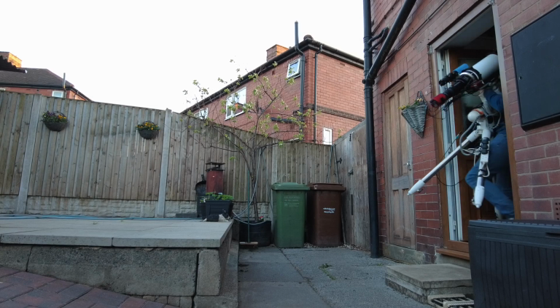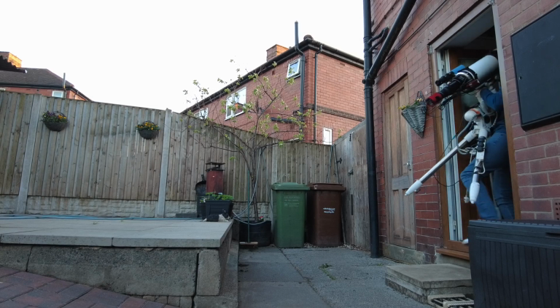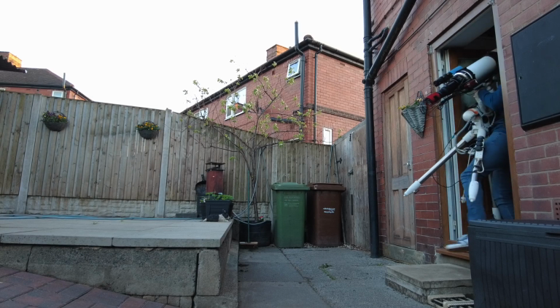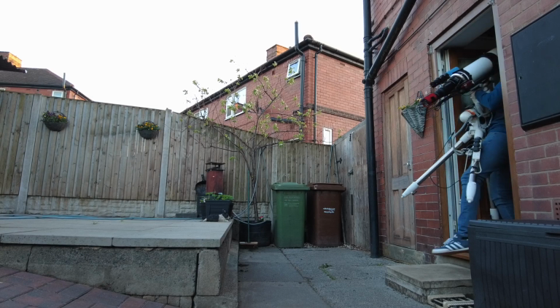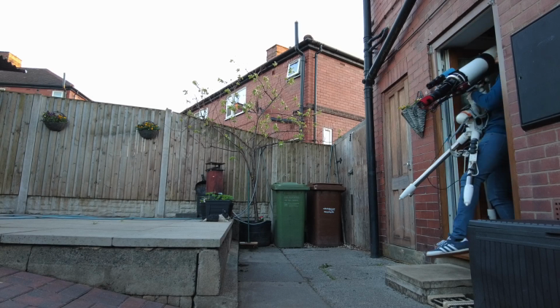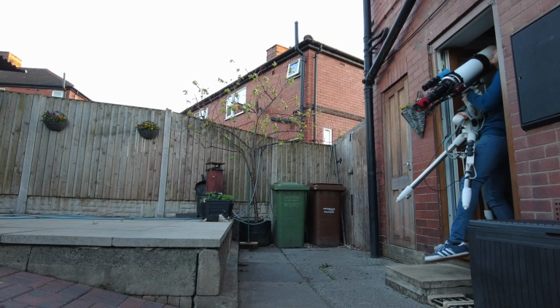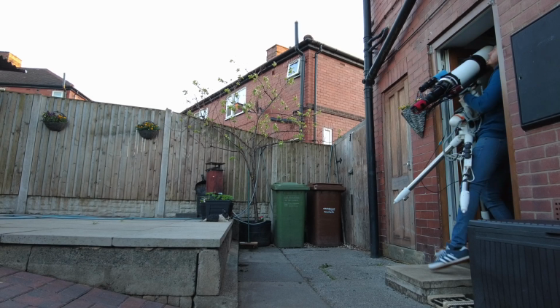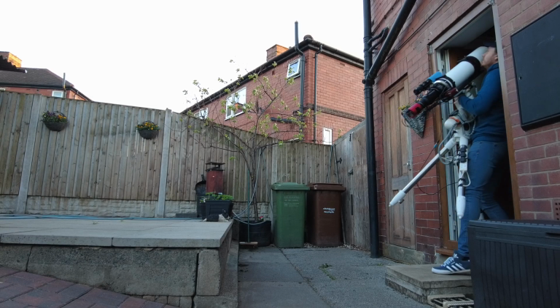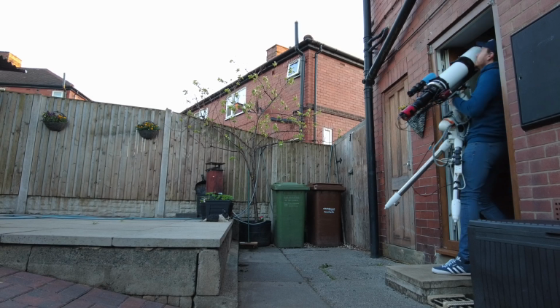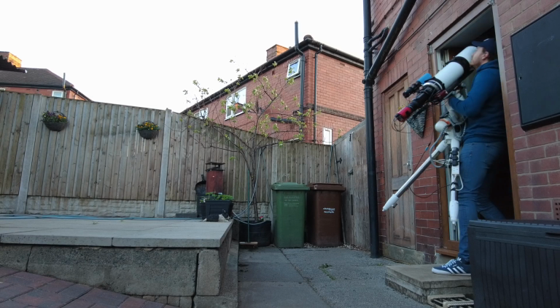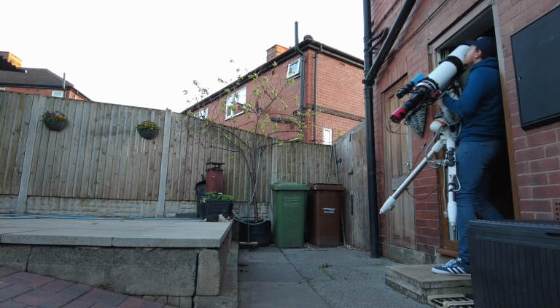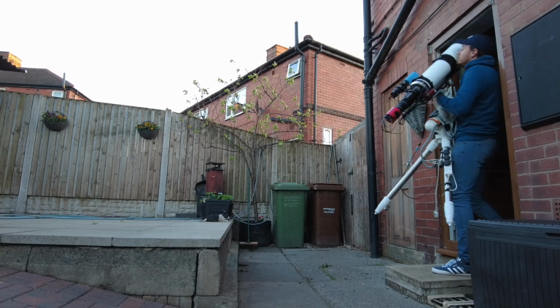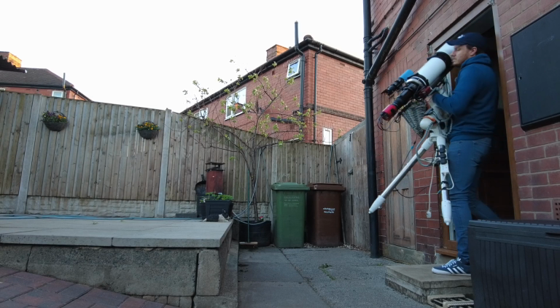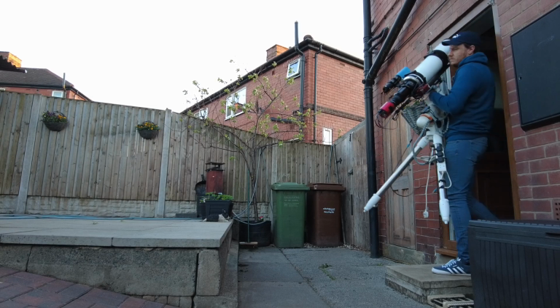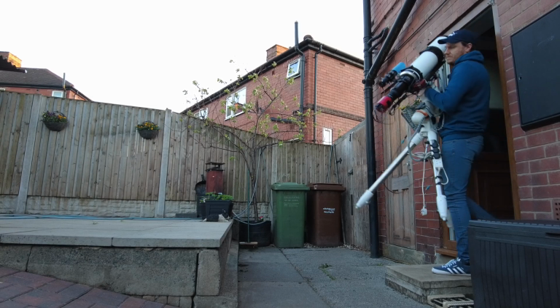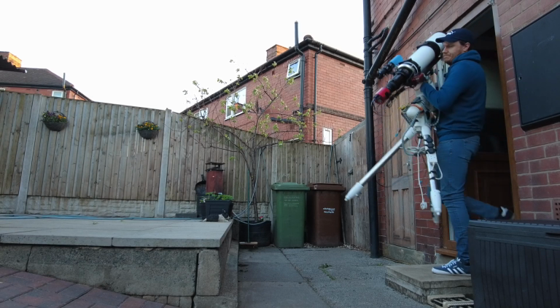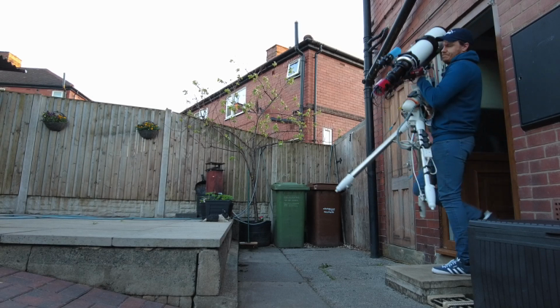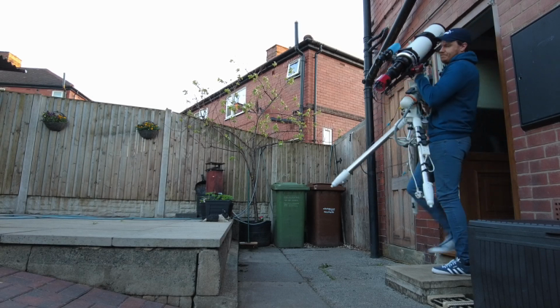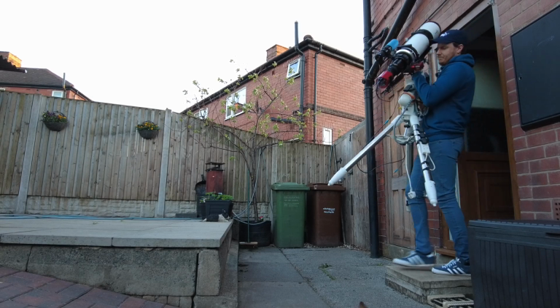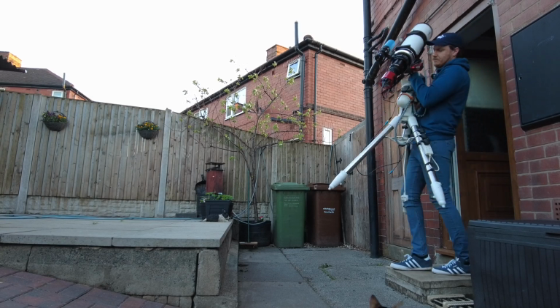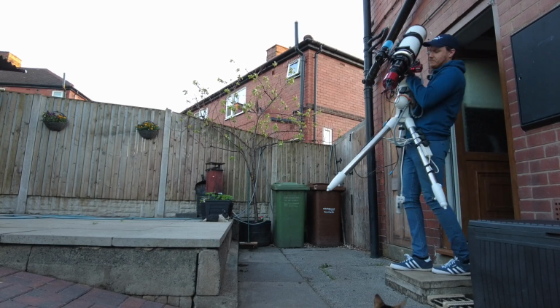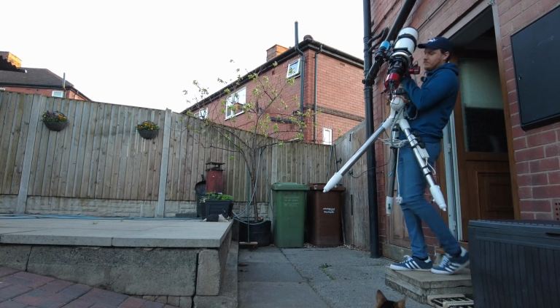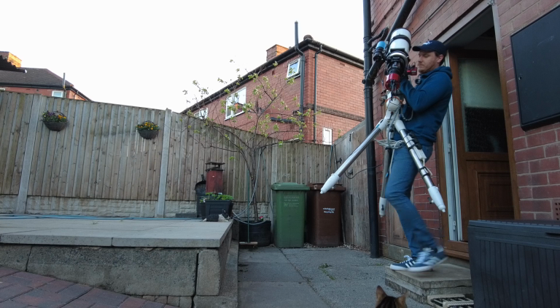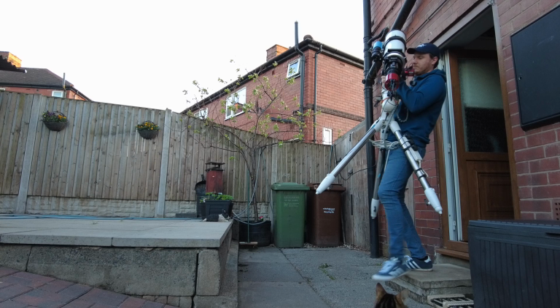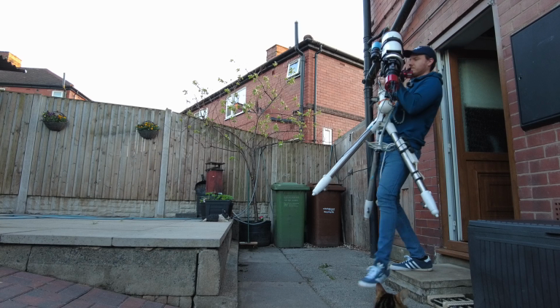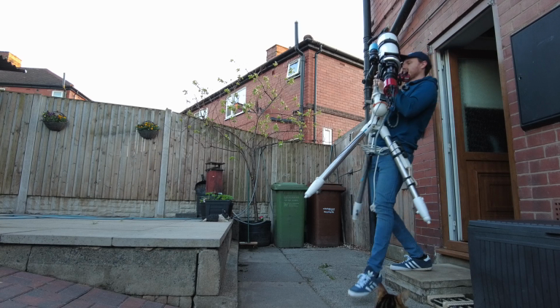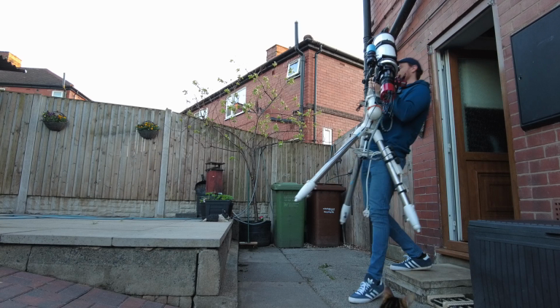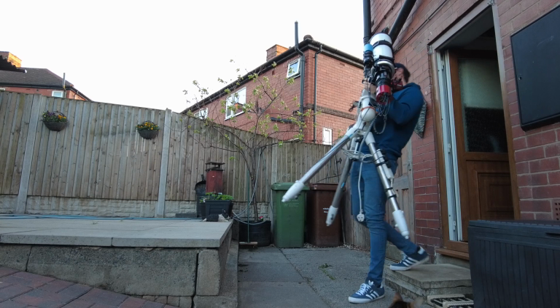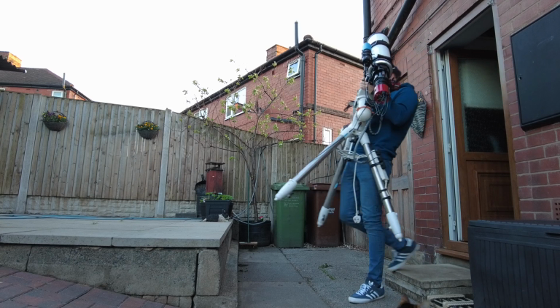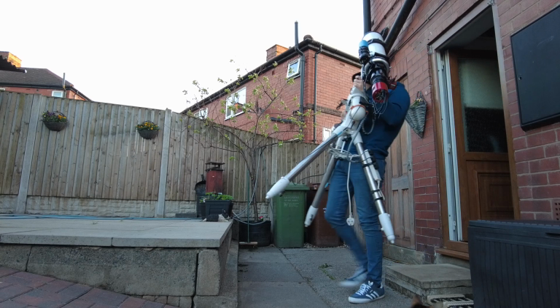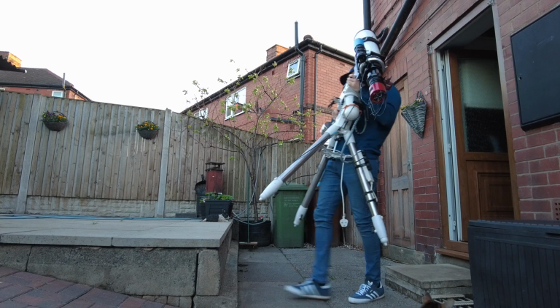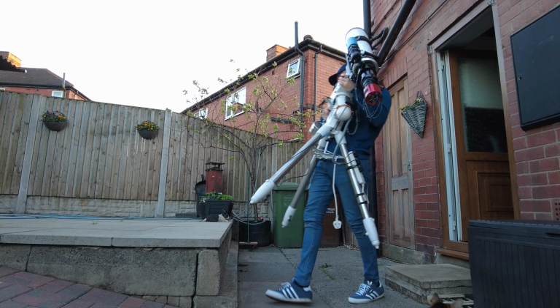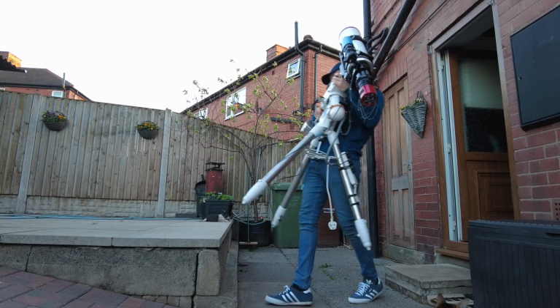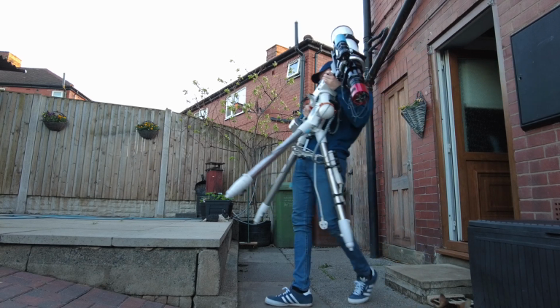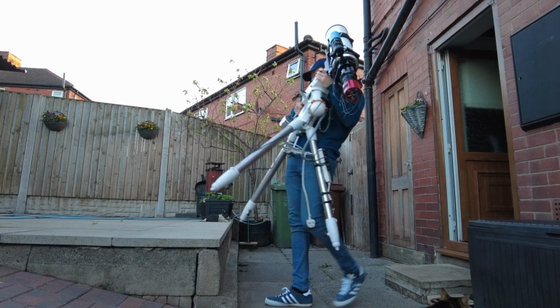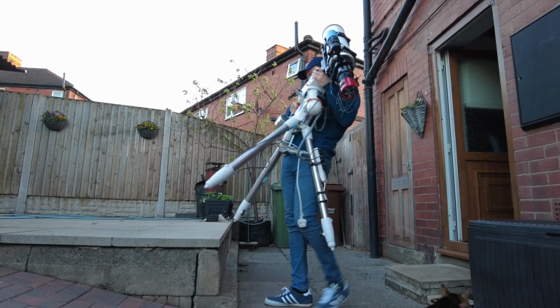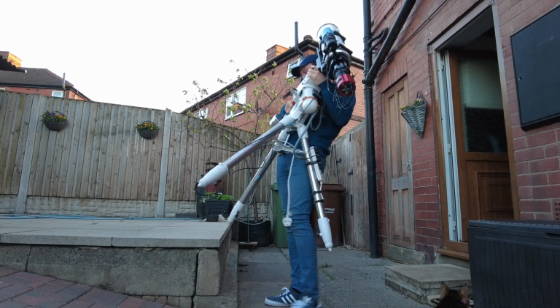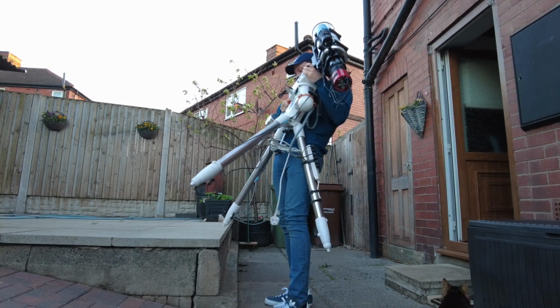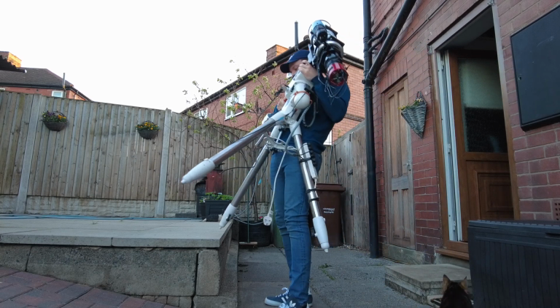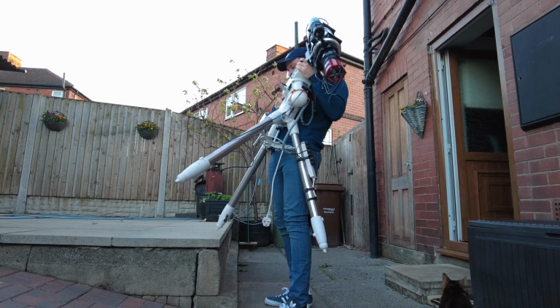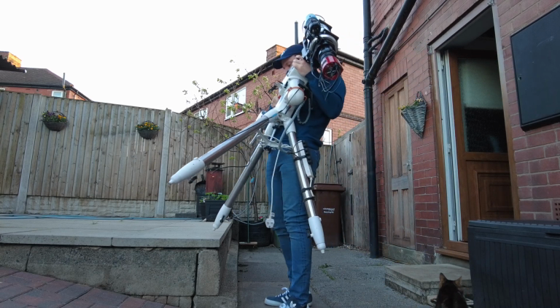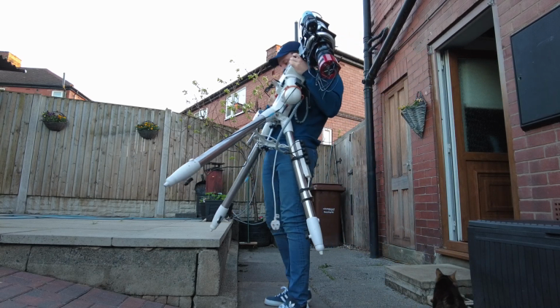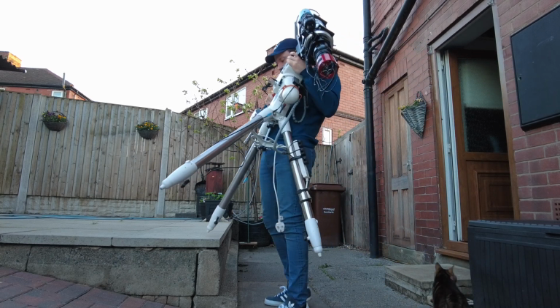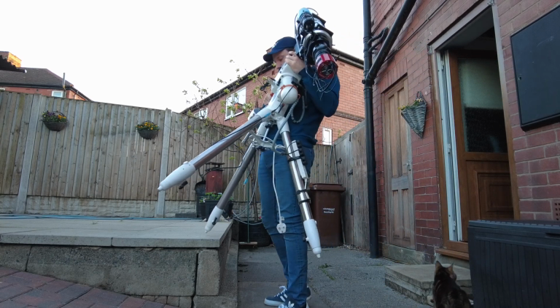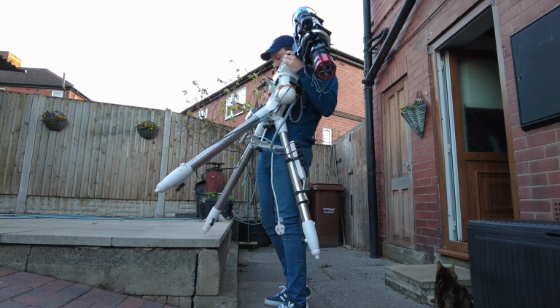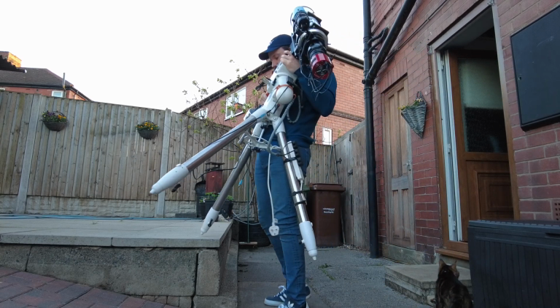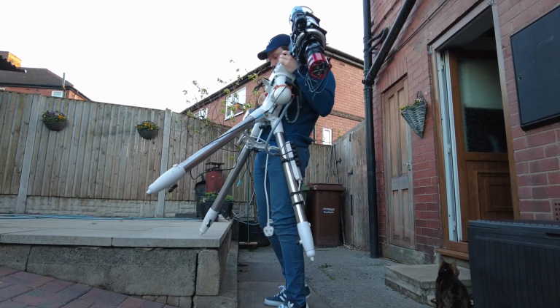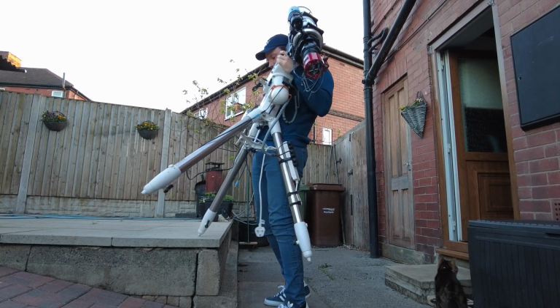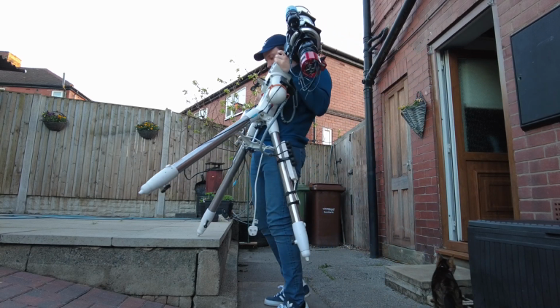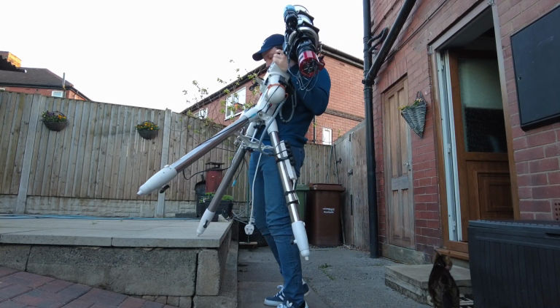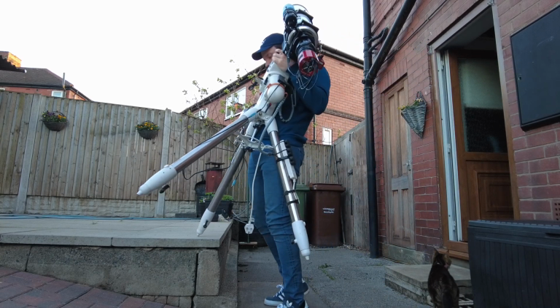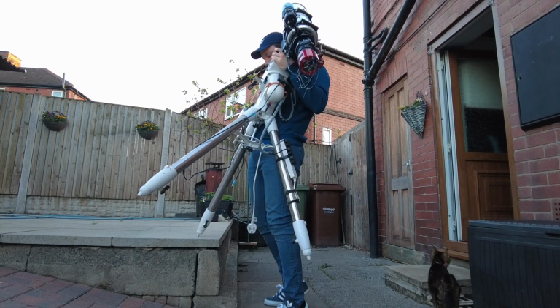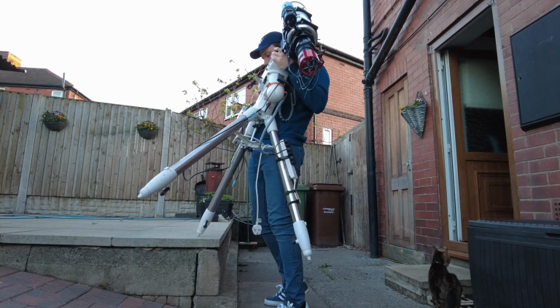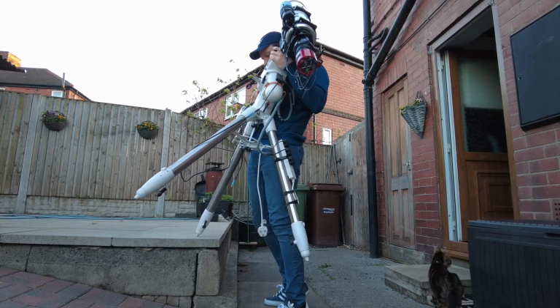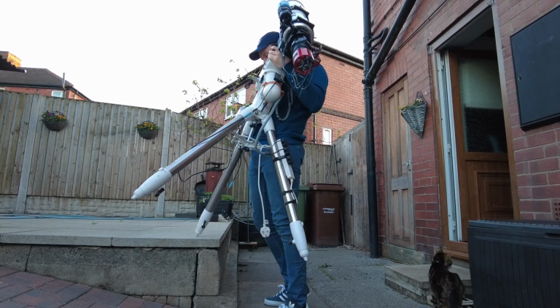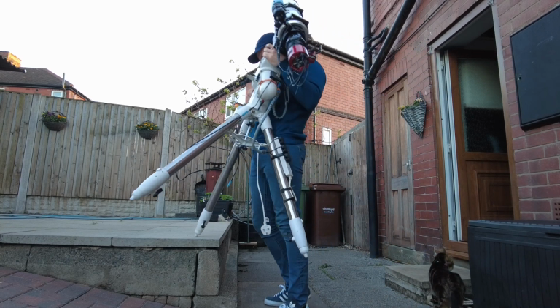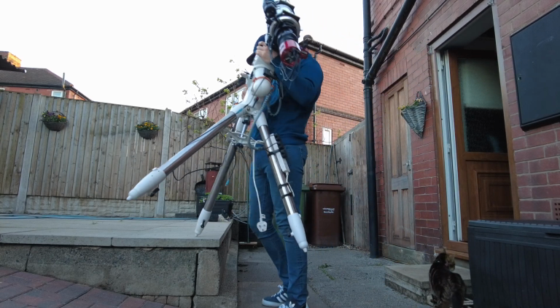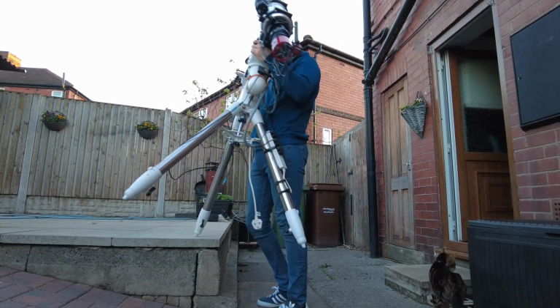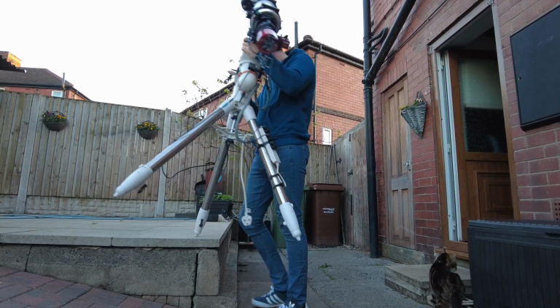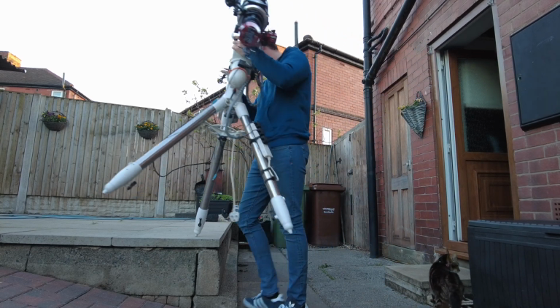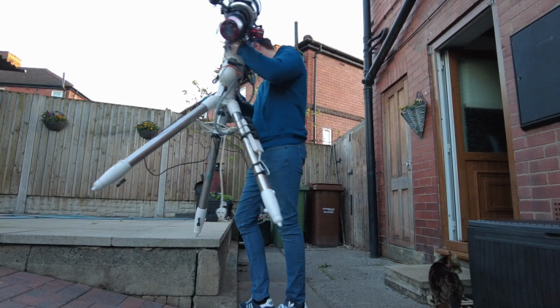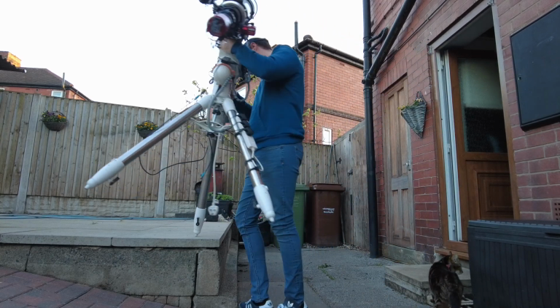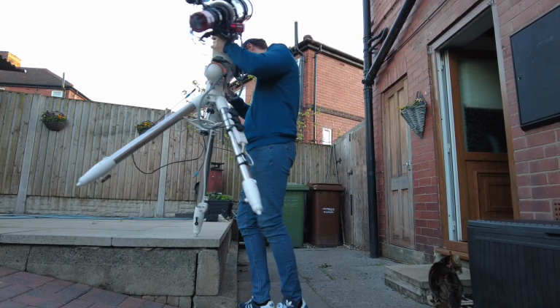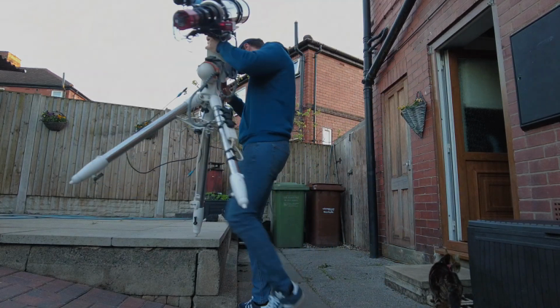I didn't know it yet, but over the next two nights, I would capture my best astrophoto ever.